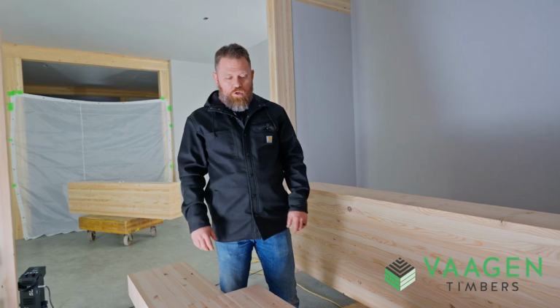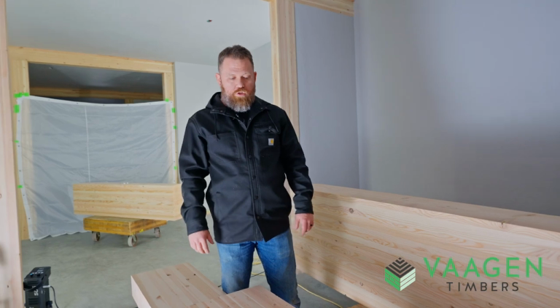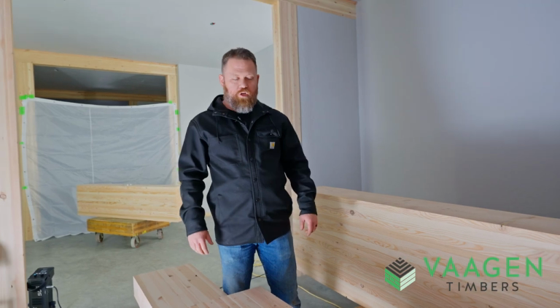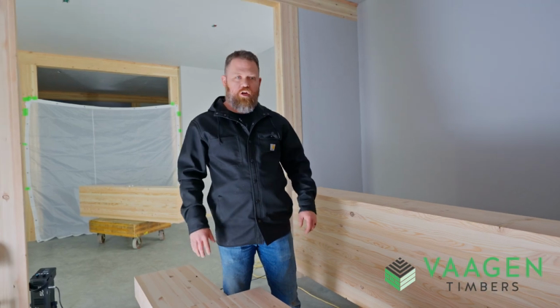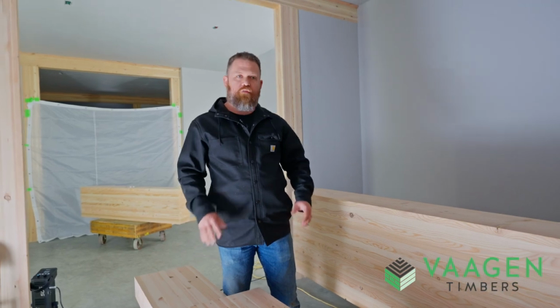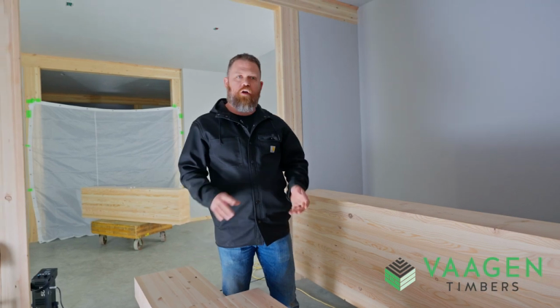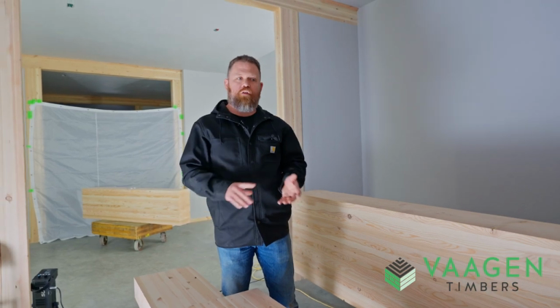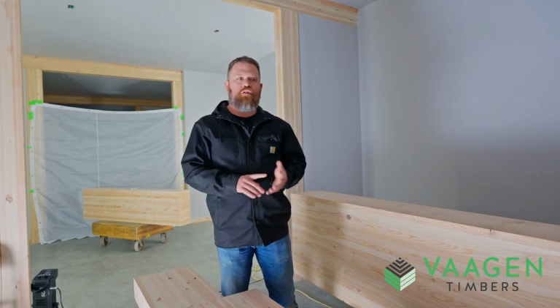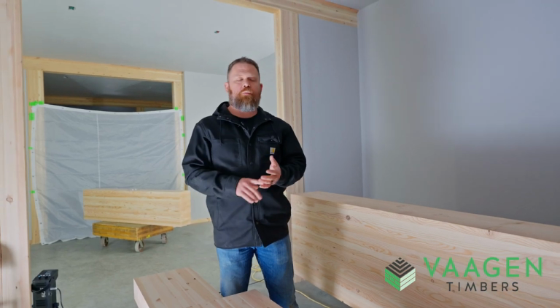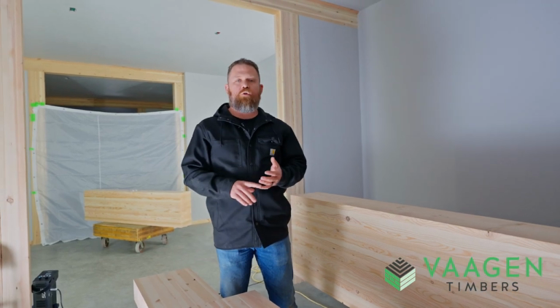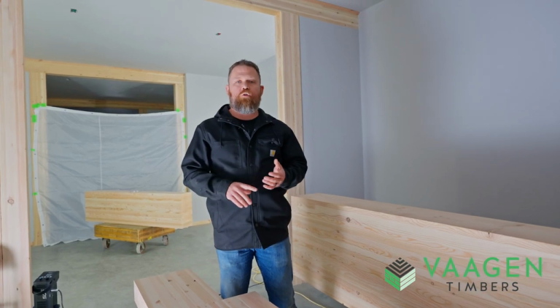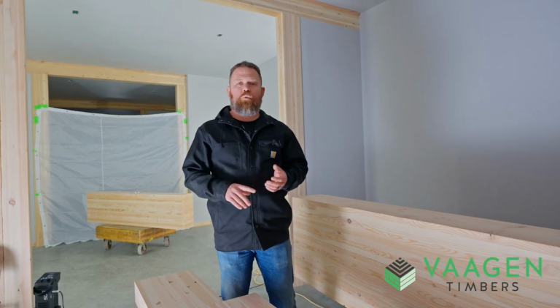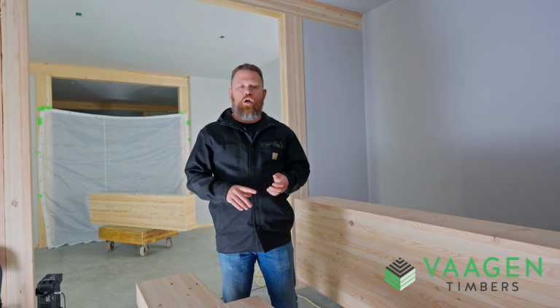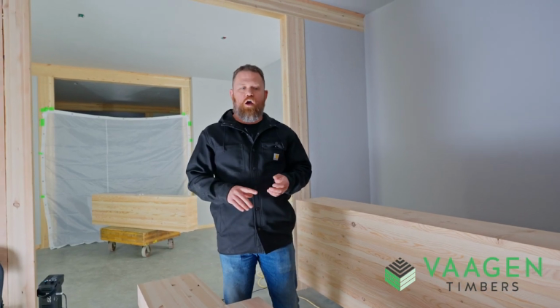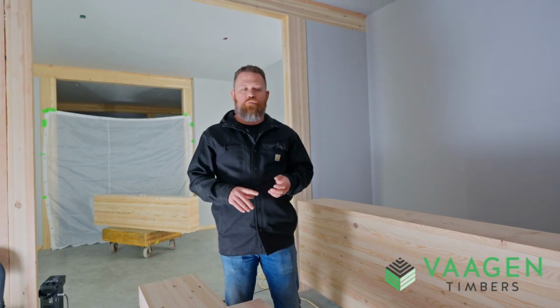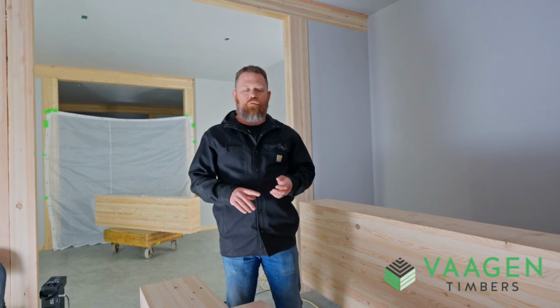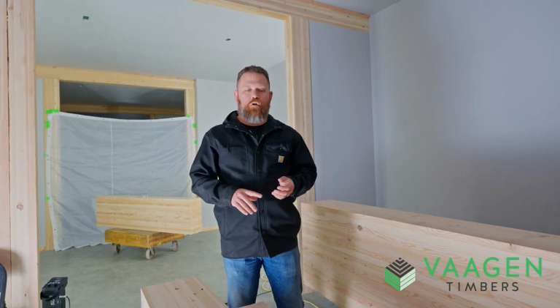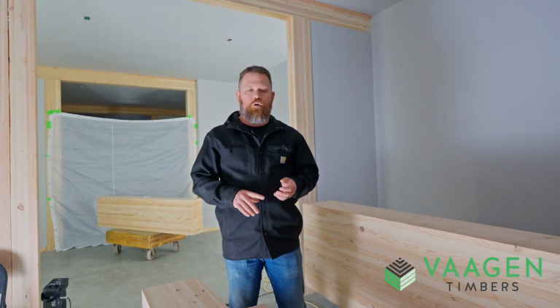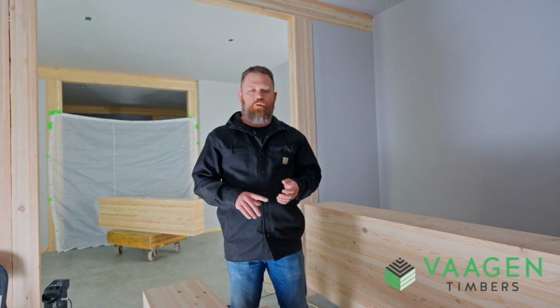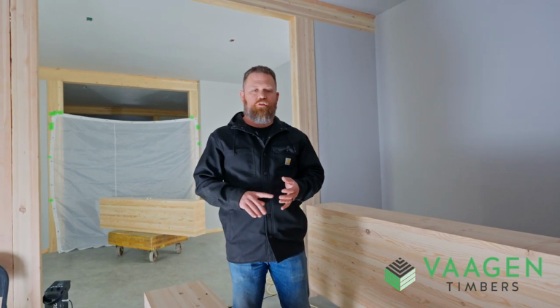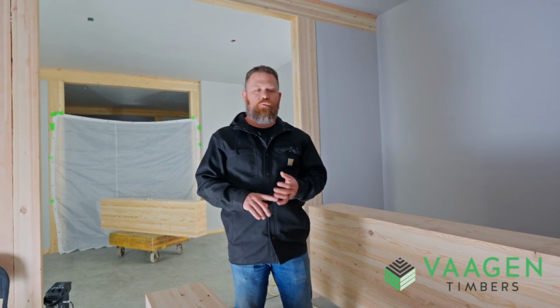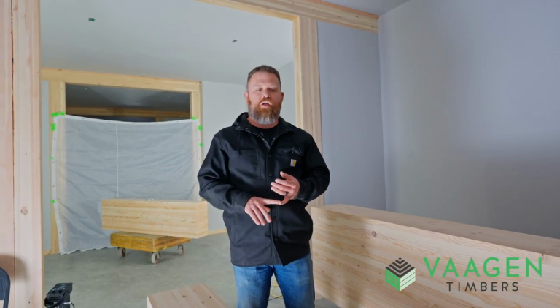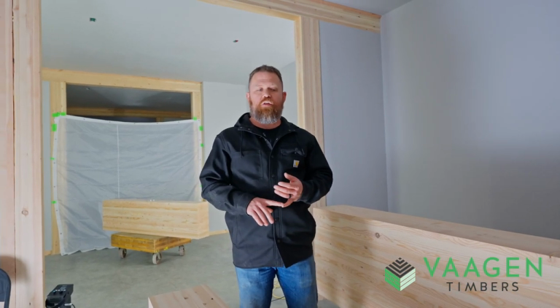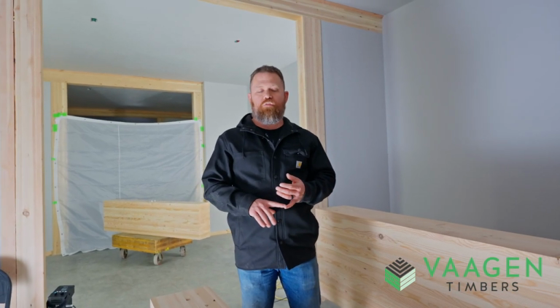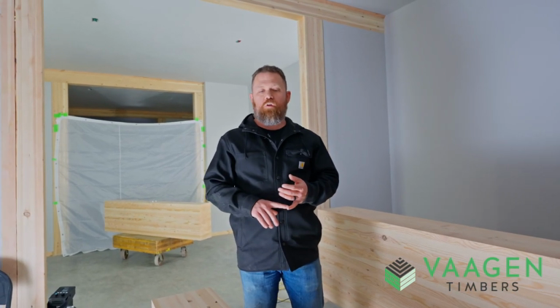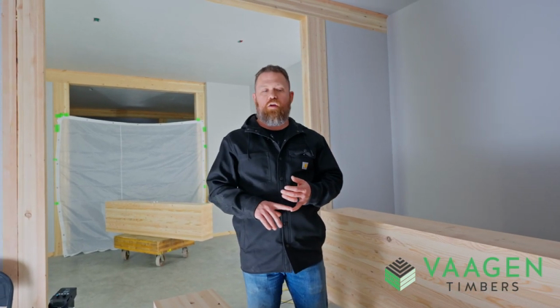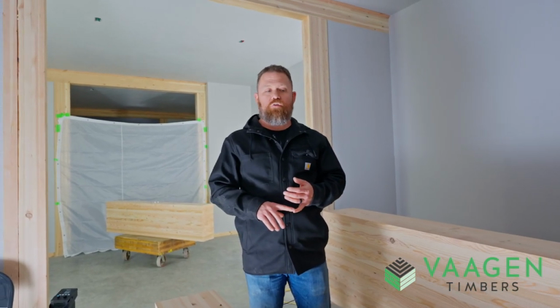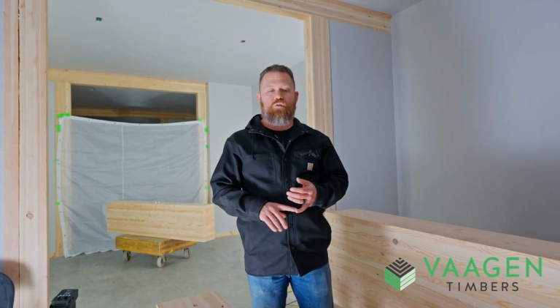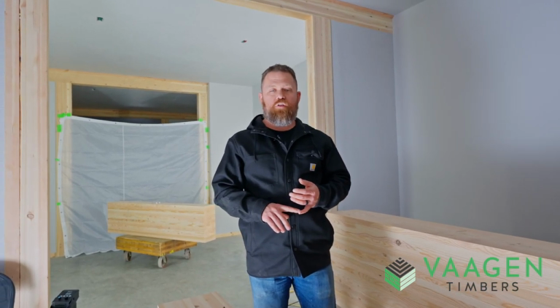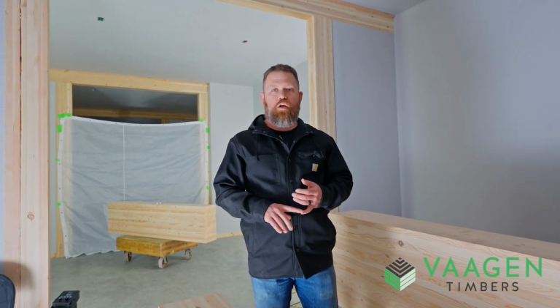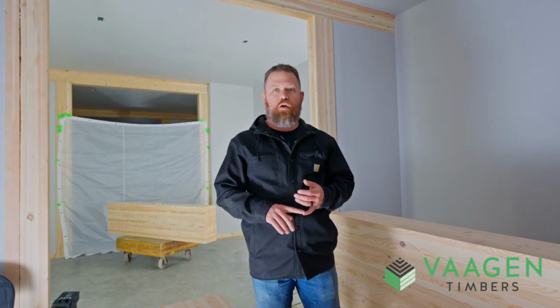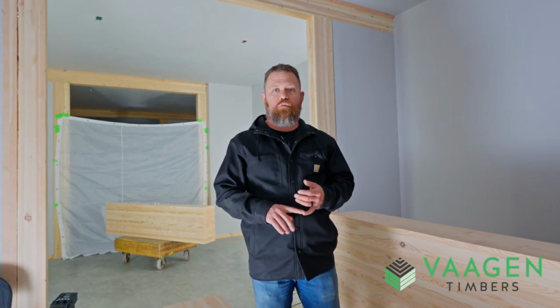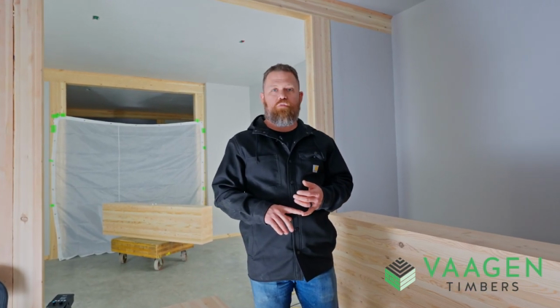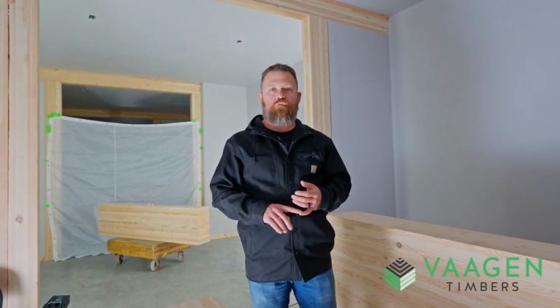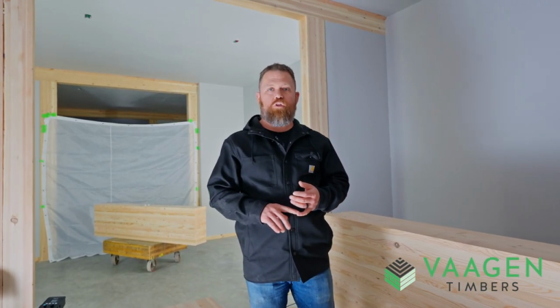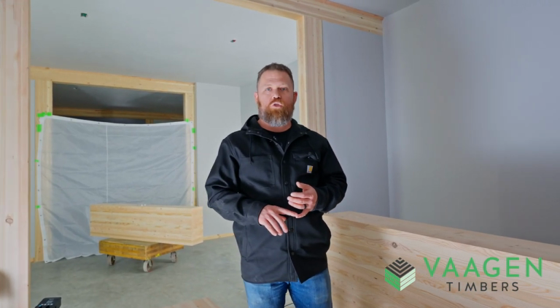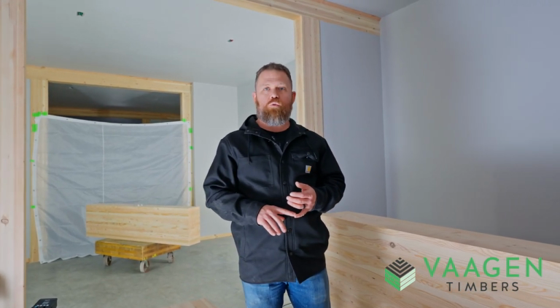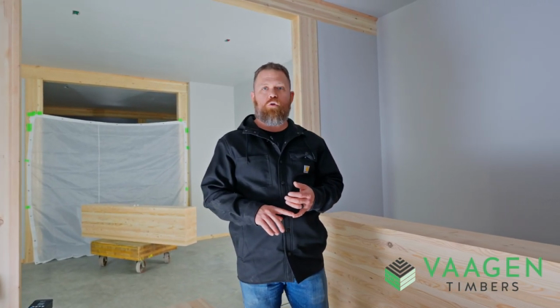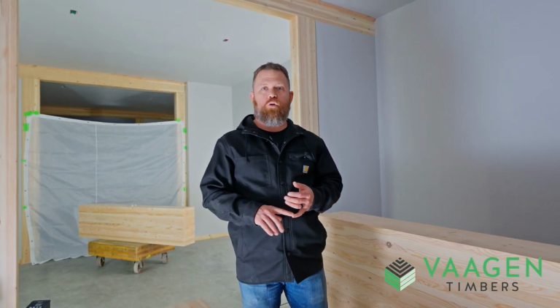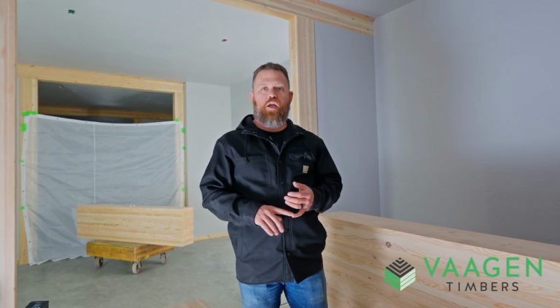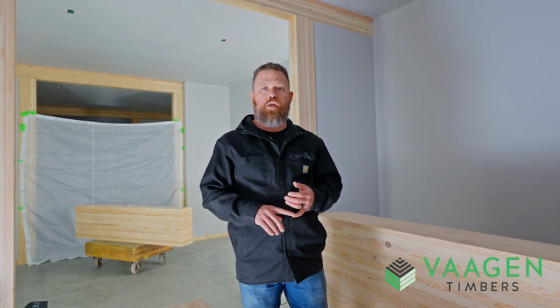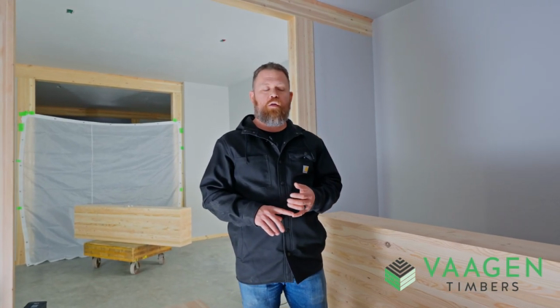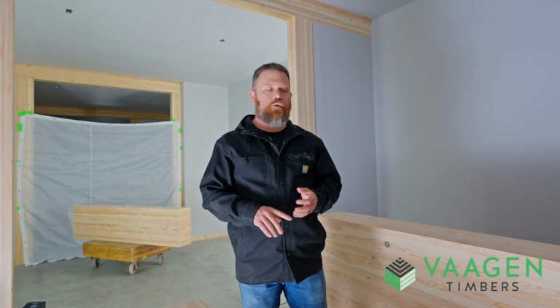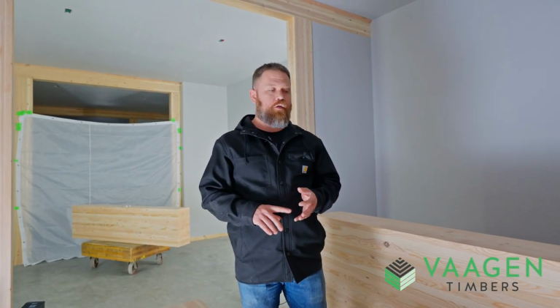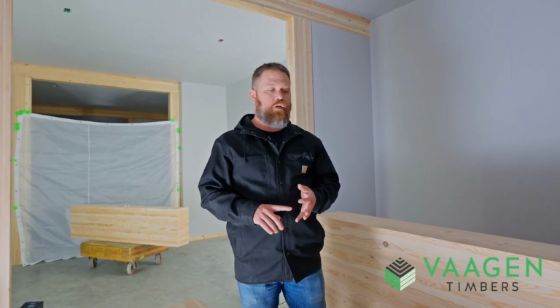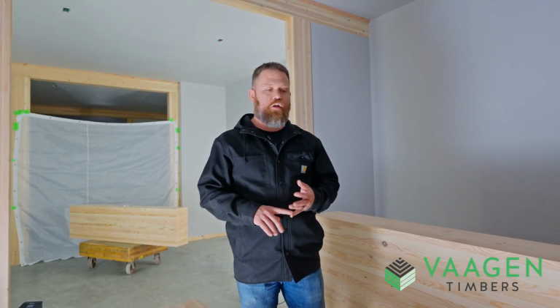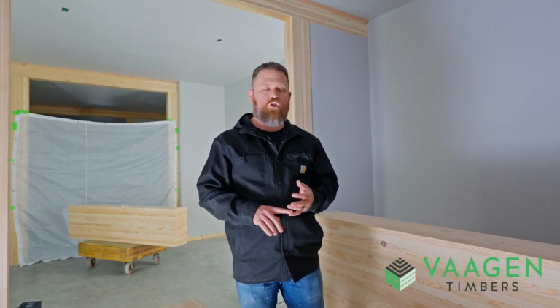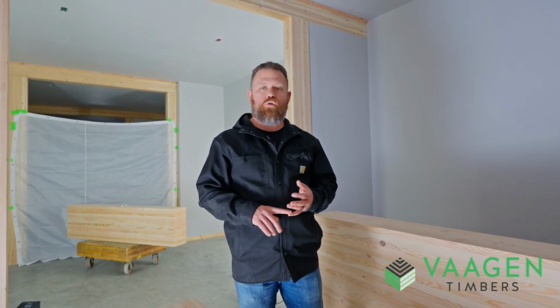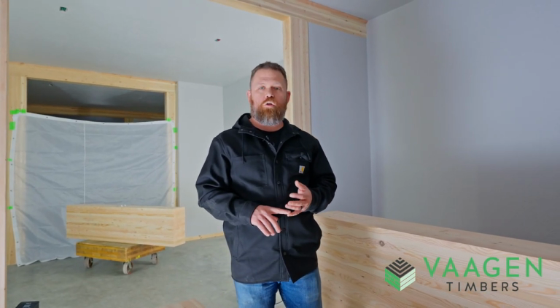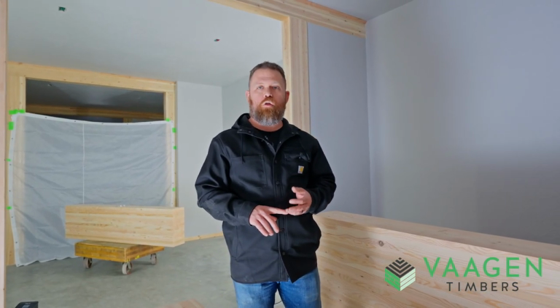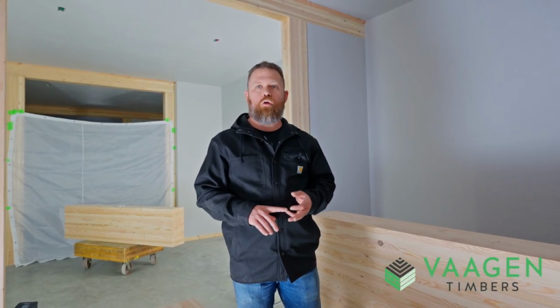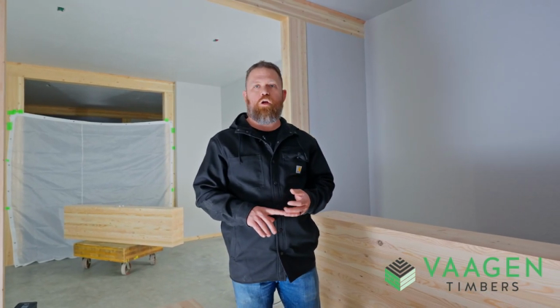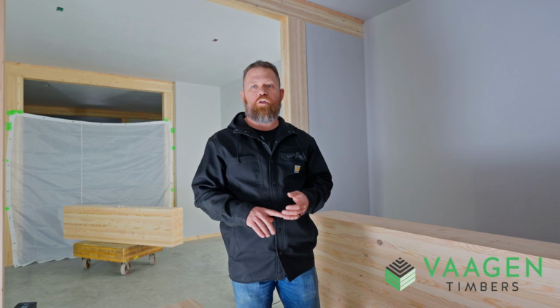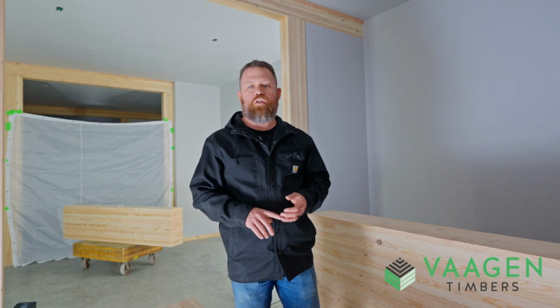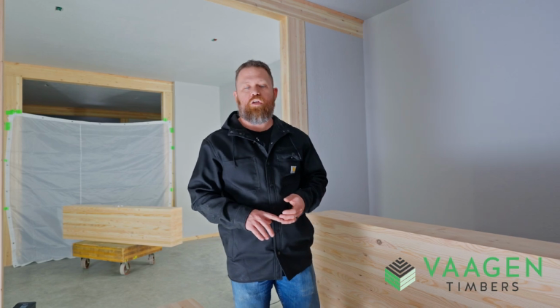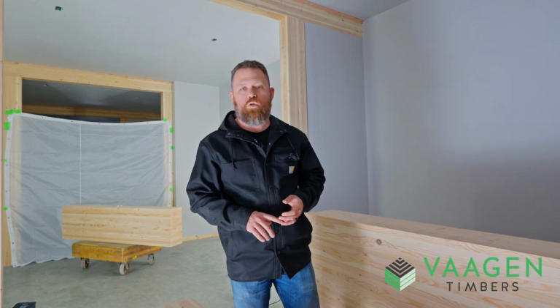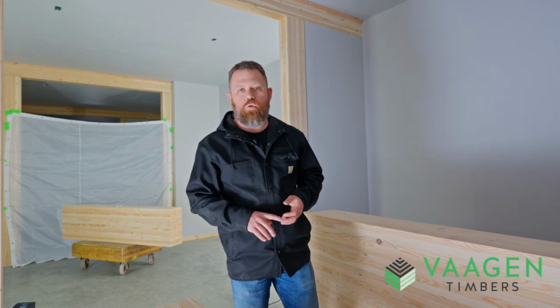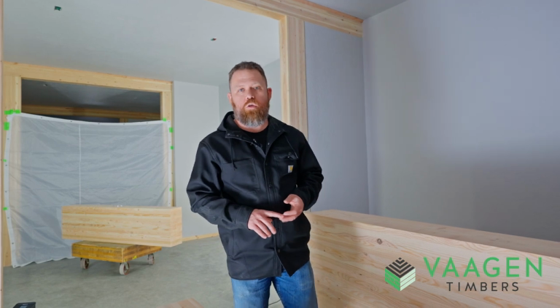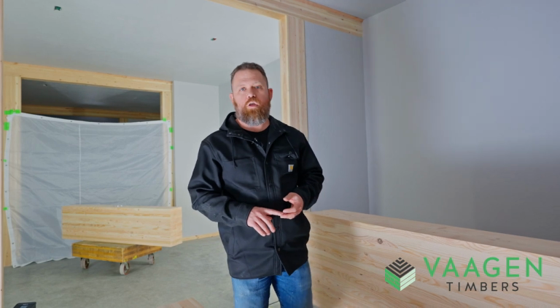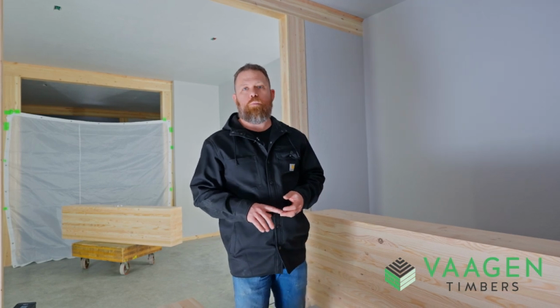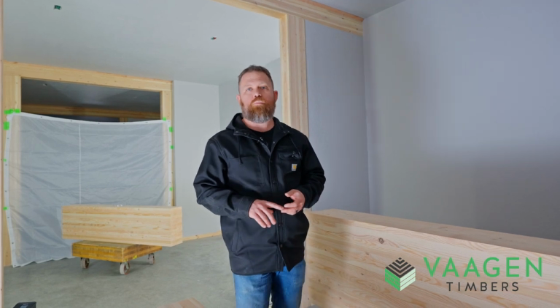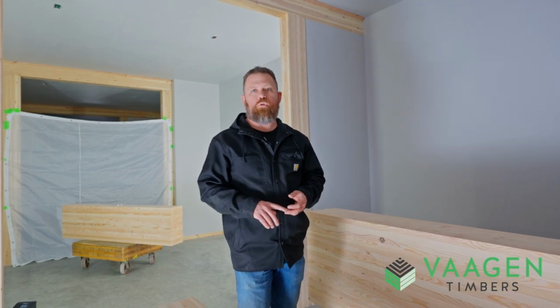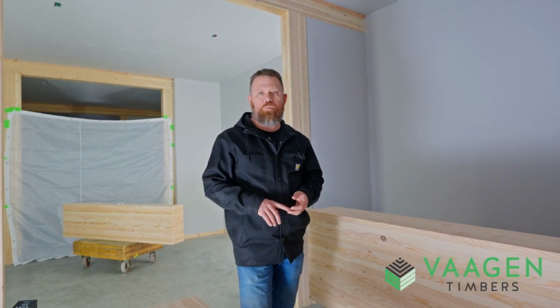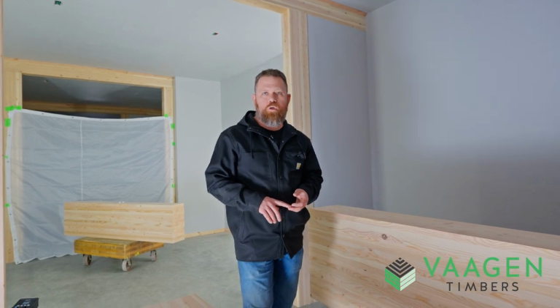Here at Vaughan Timbers, we offer three different levels of visual grade: industrial, architectural, and premium.